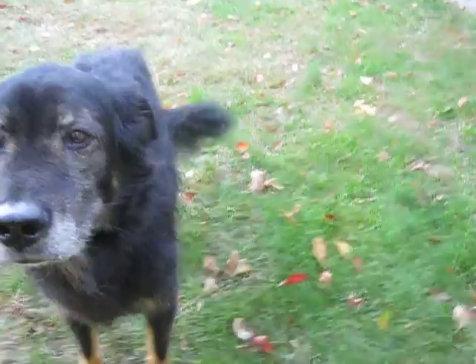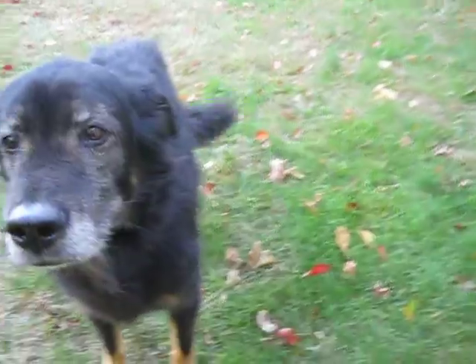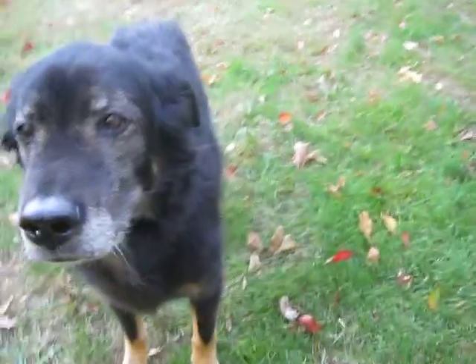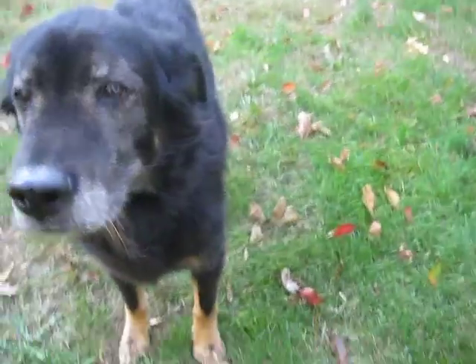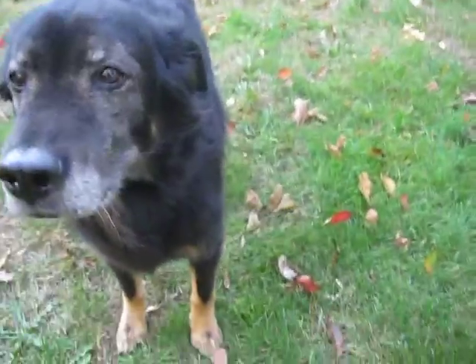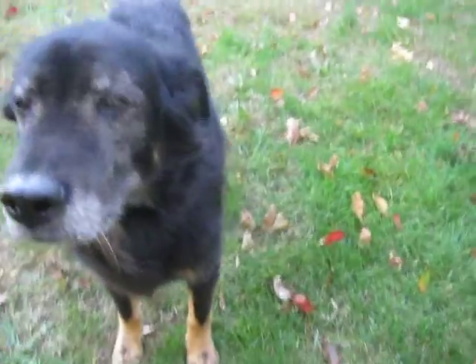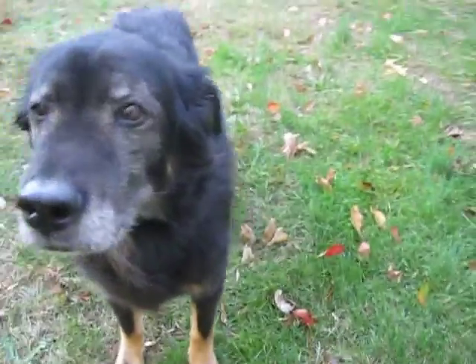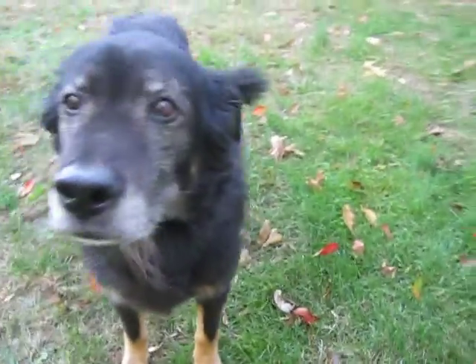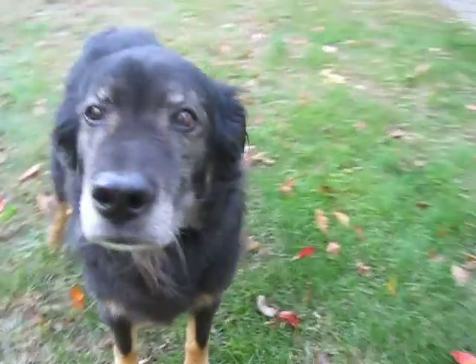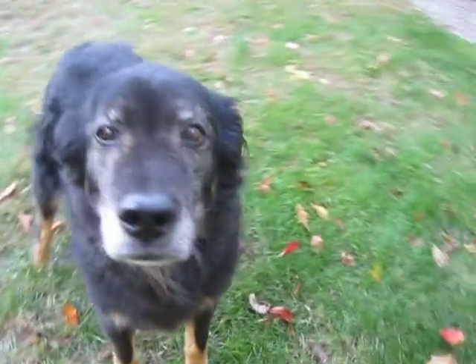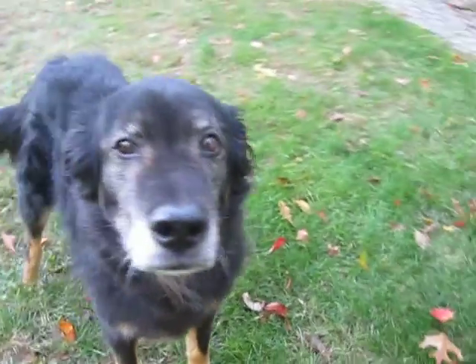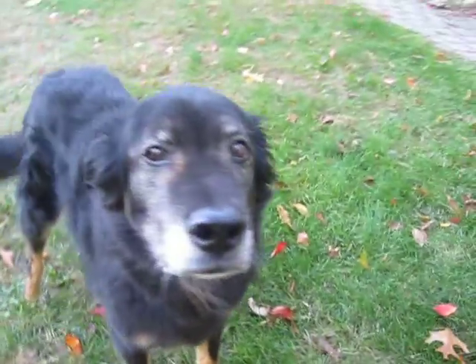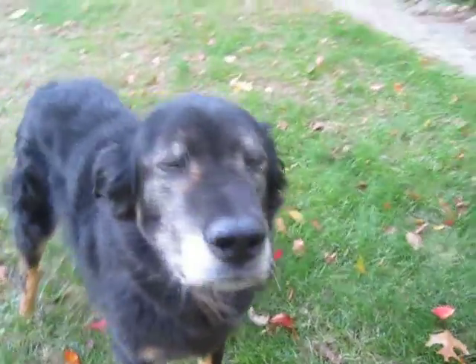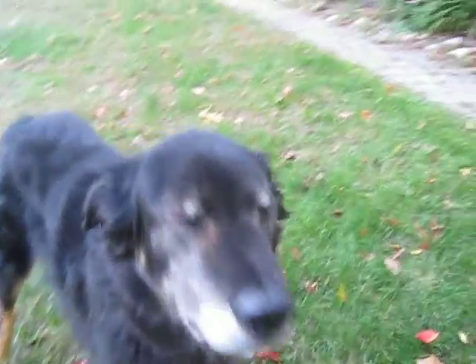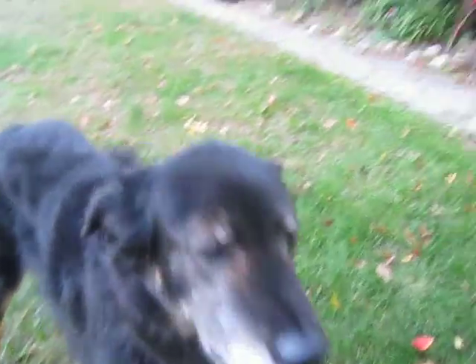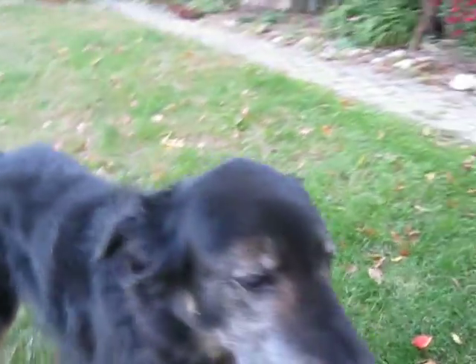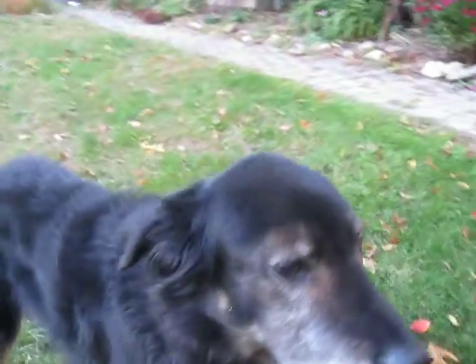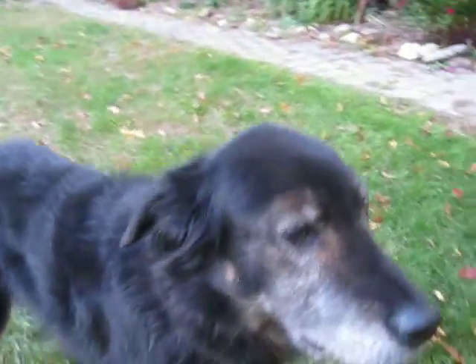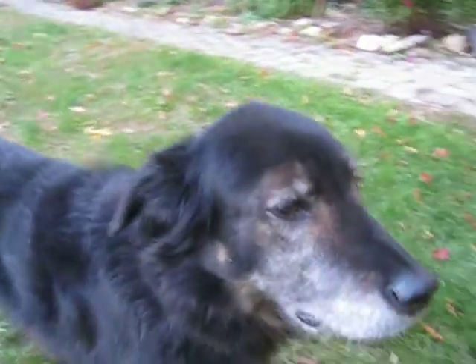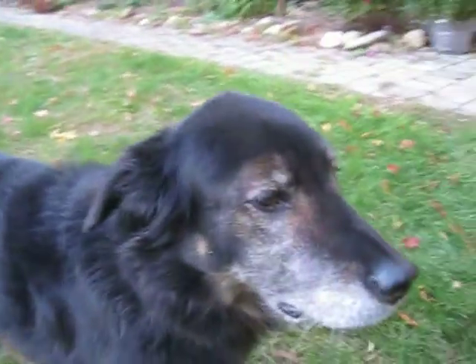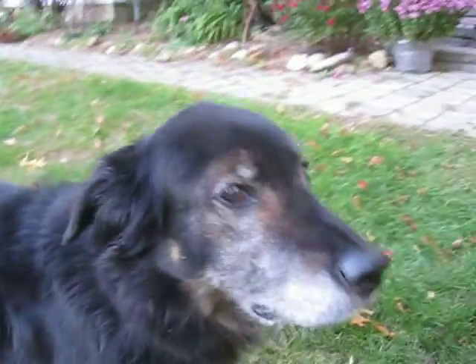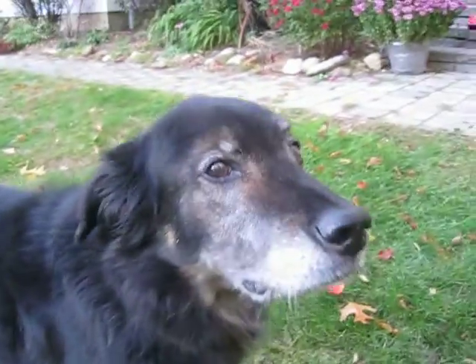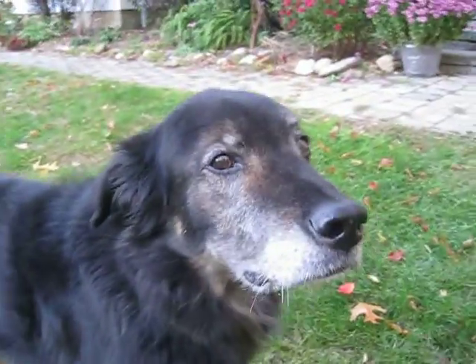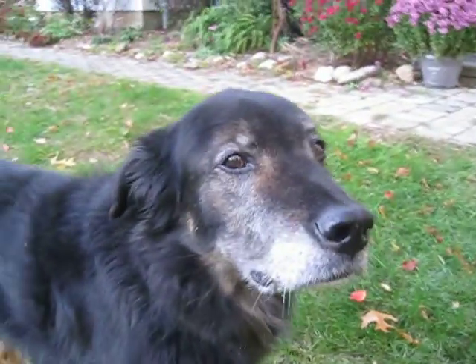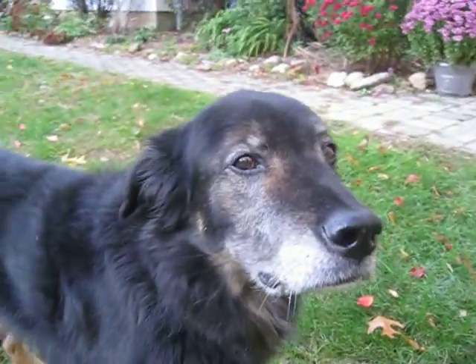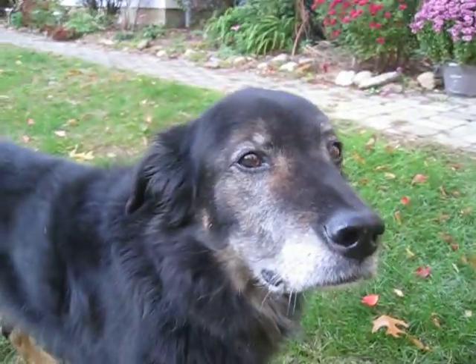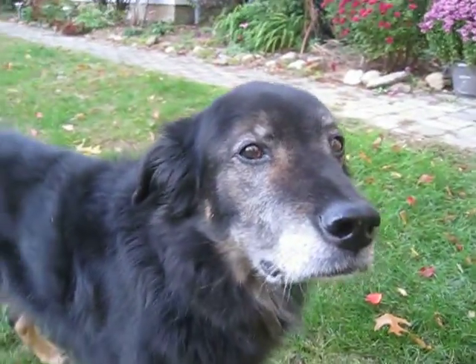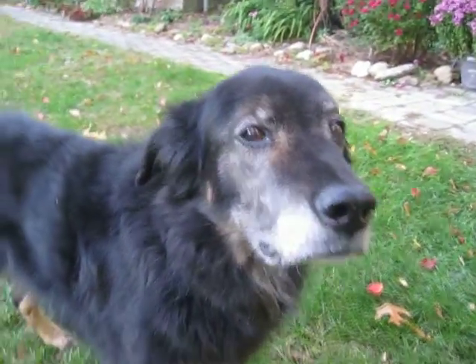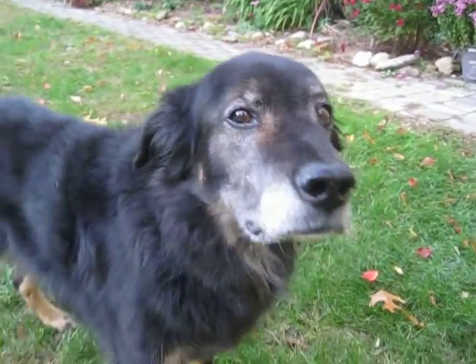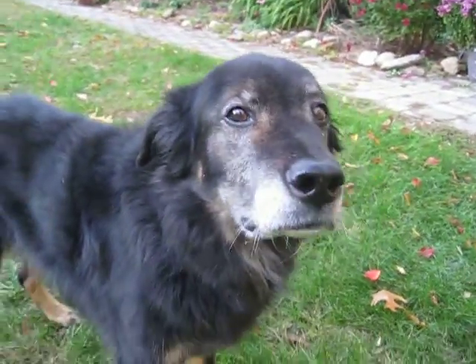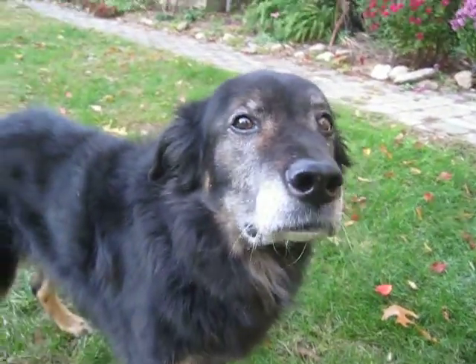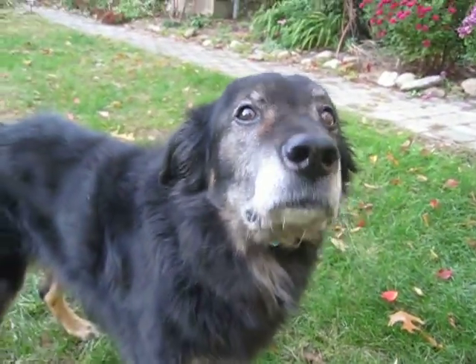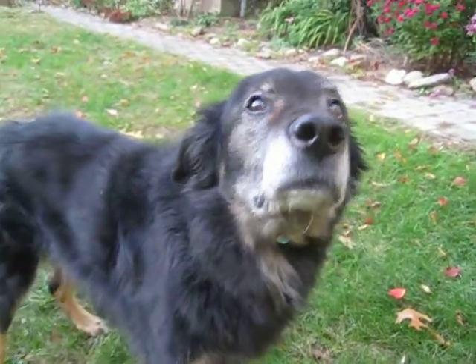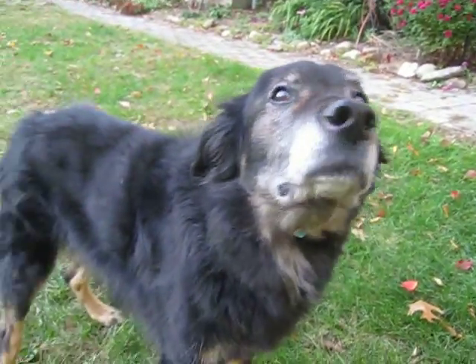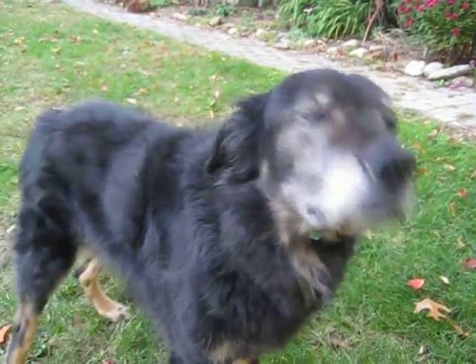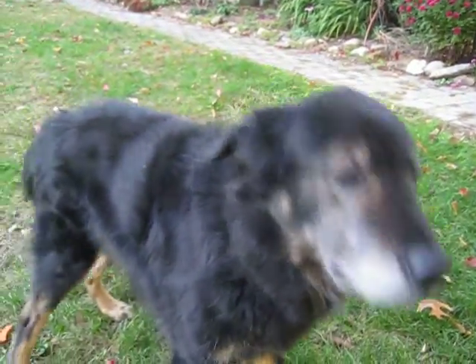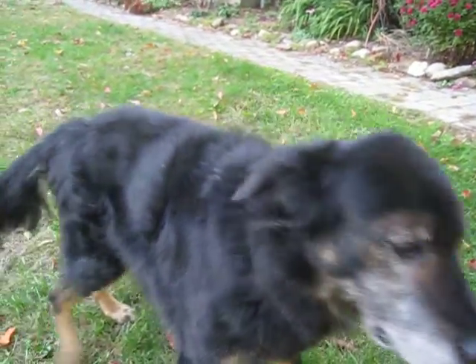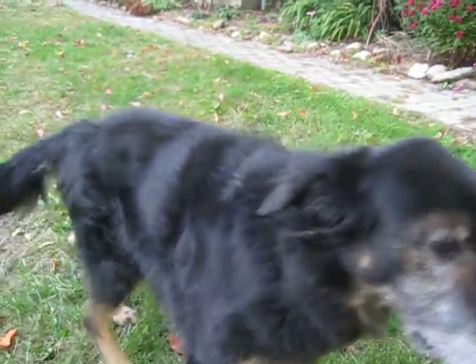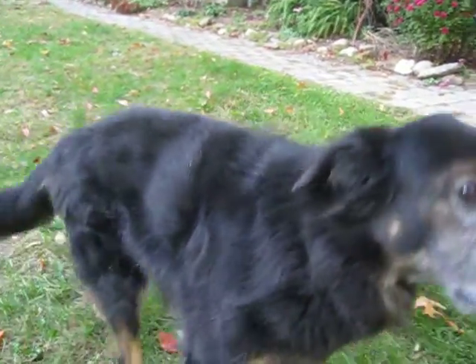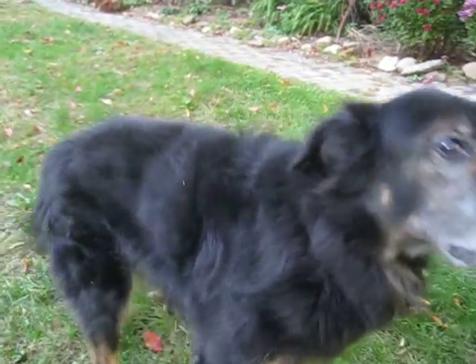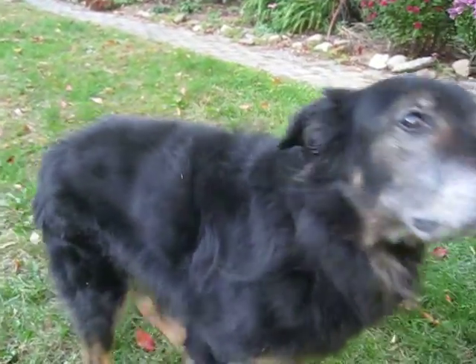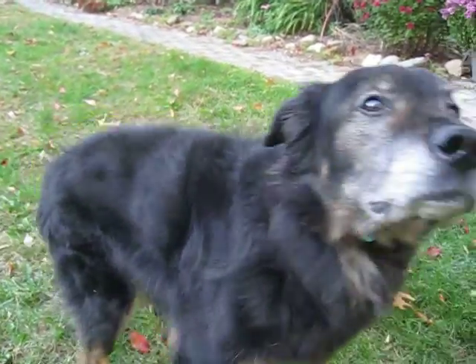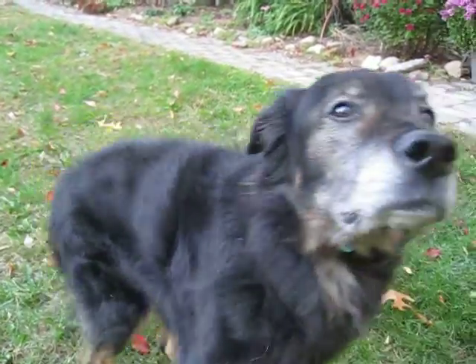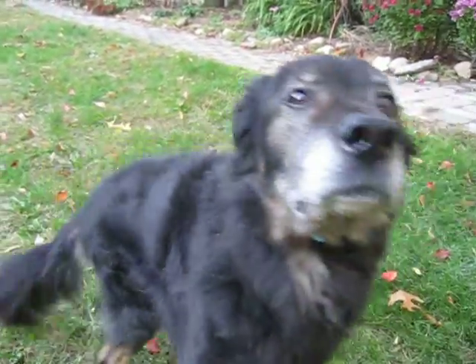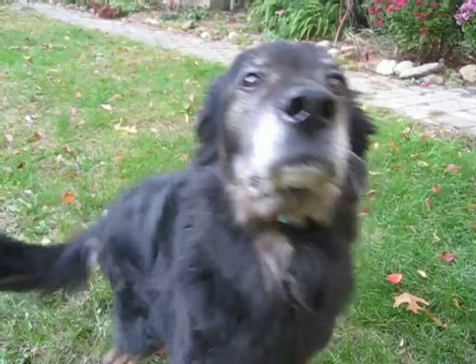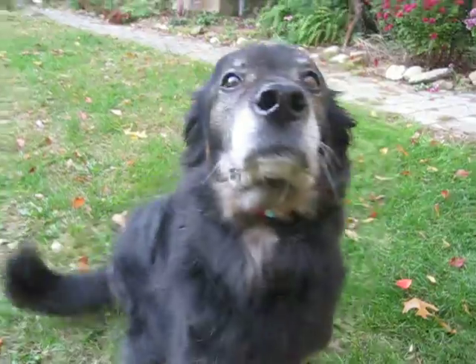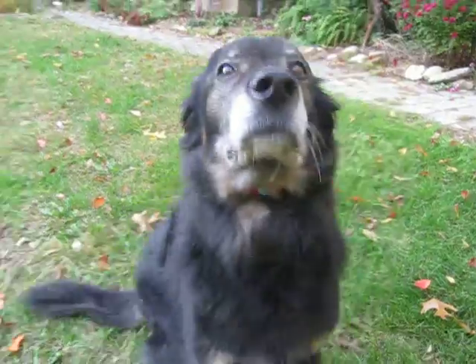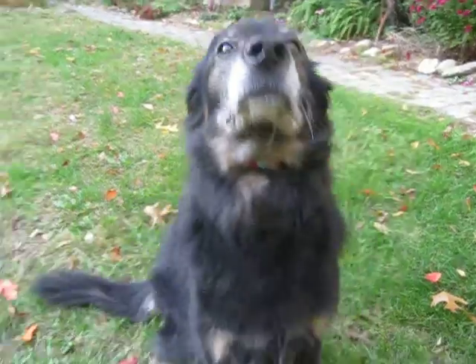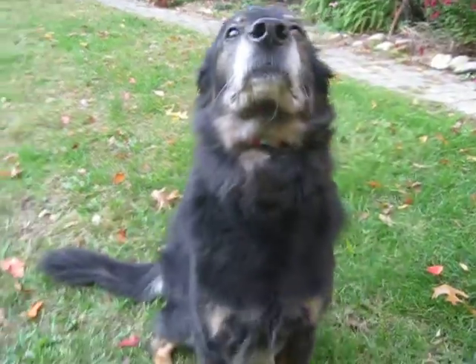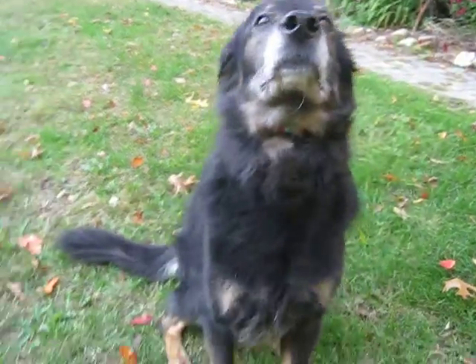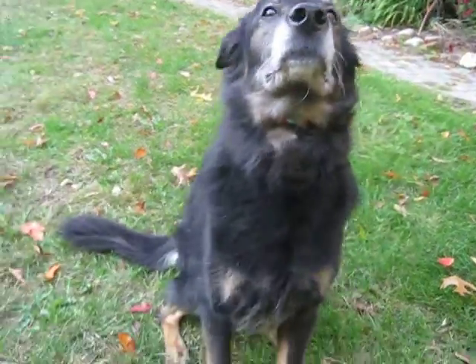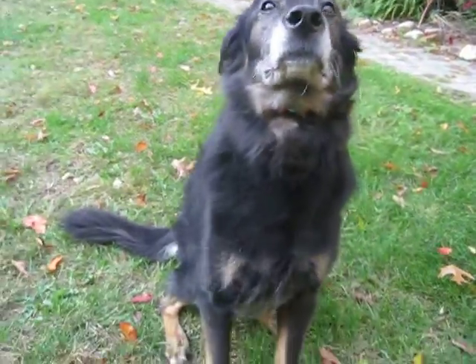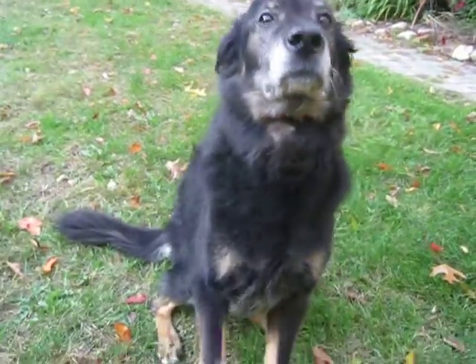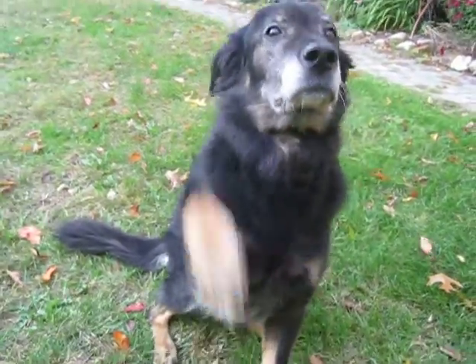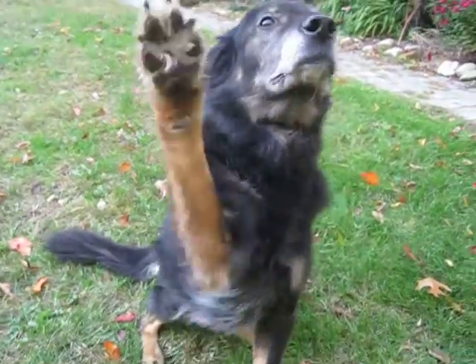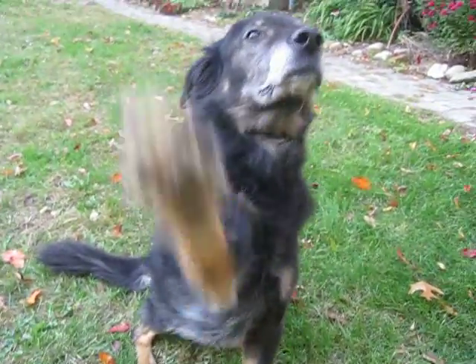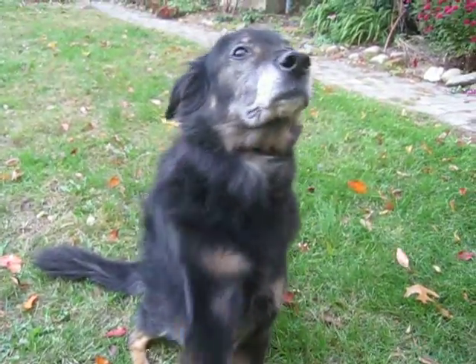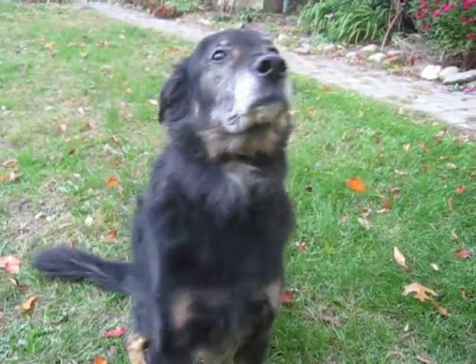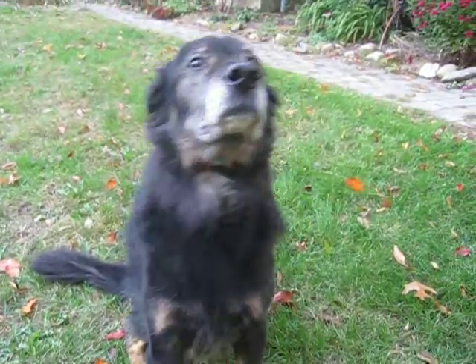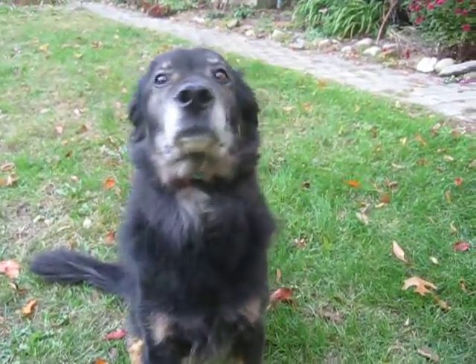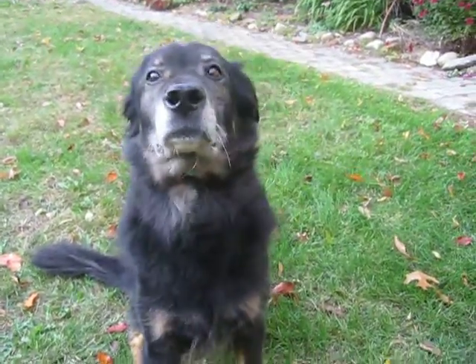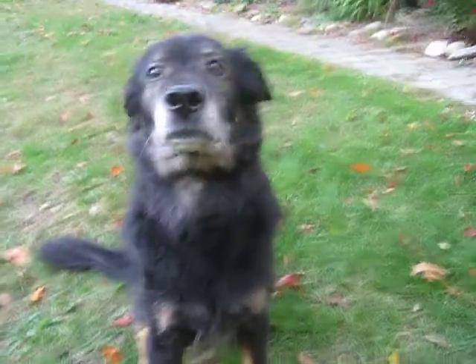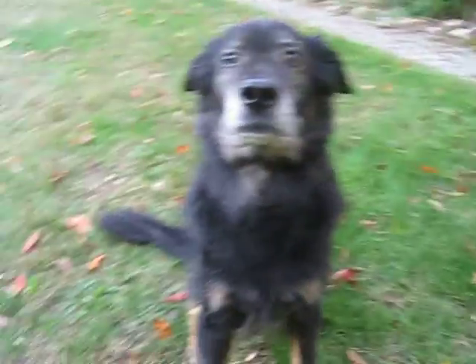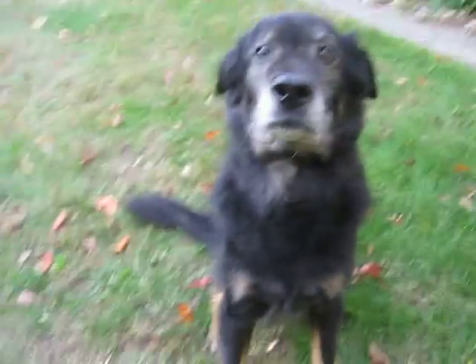This is my dog Simba. Sim, you want to show off your tricks? Sit. Wave. Good boy.